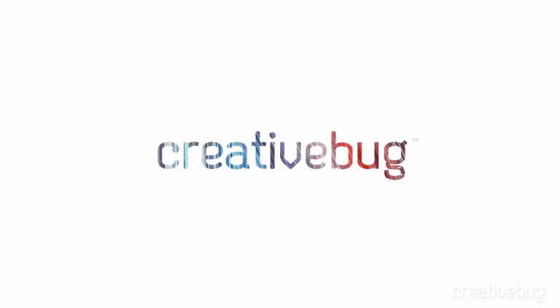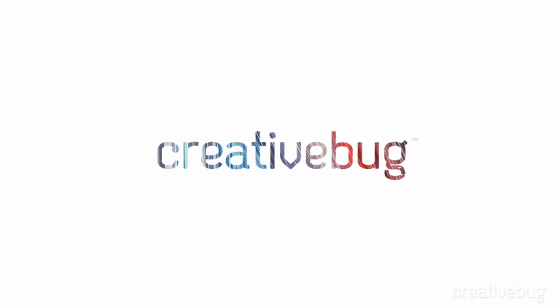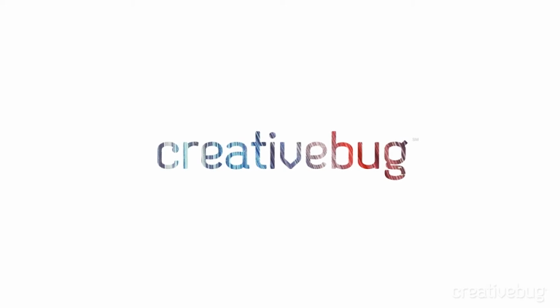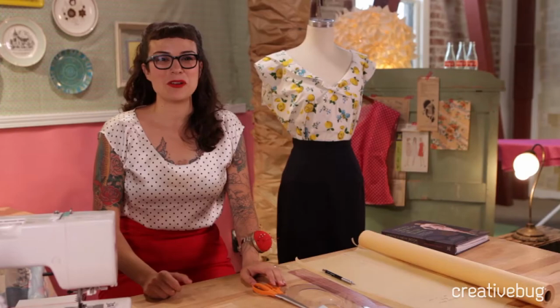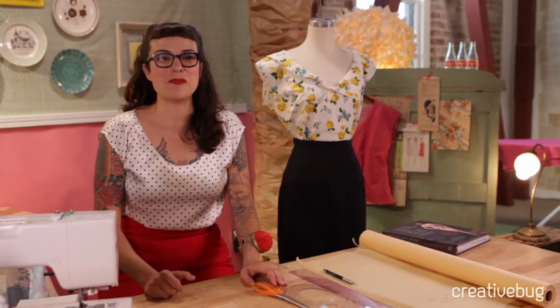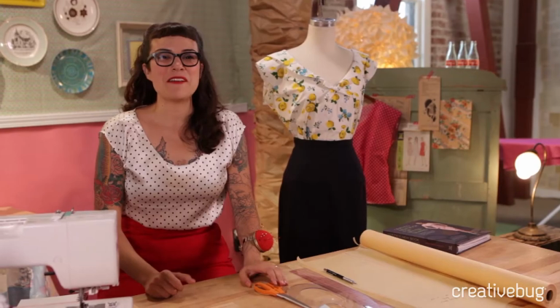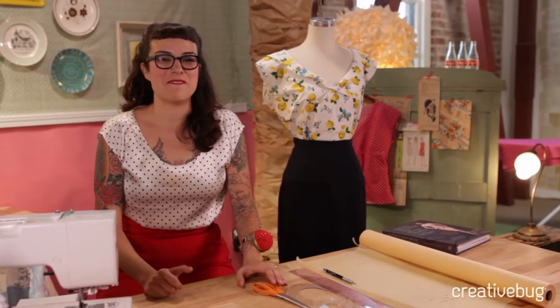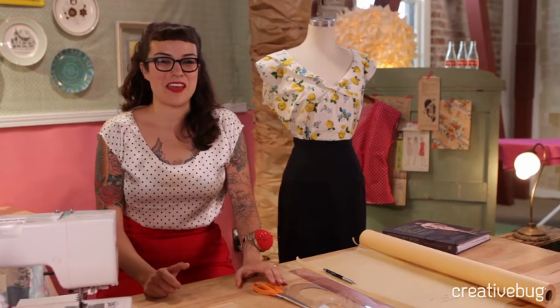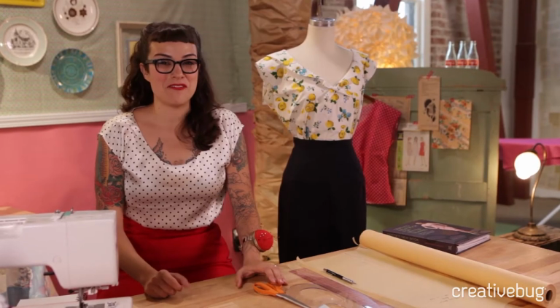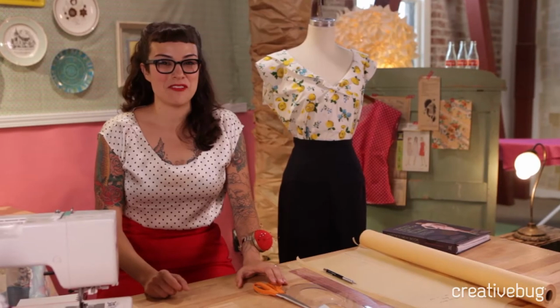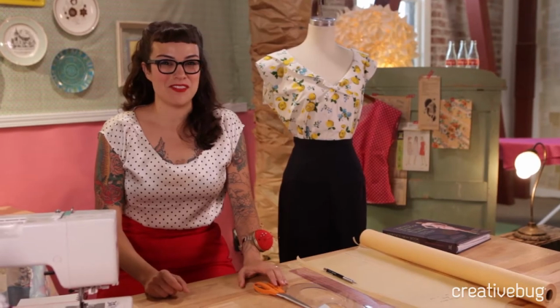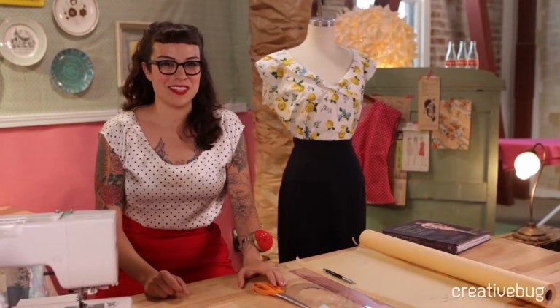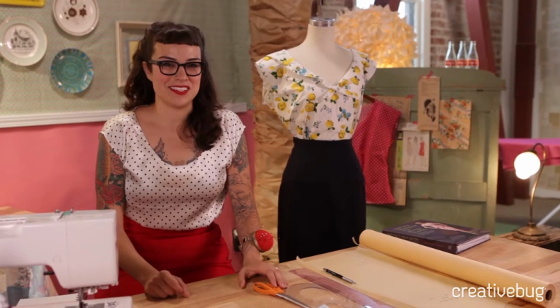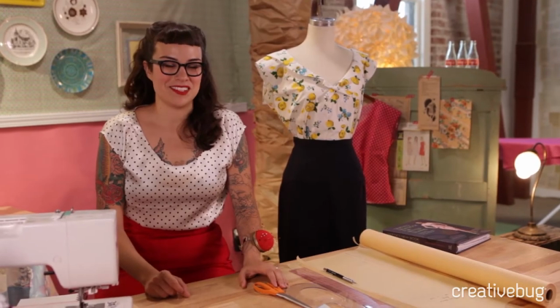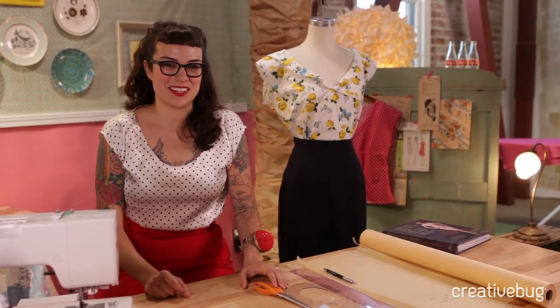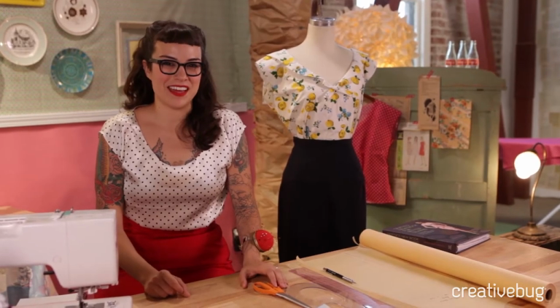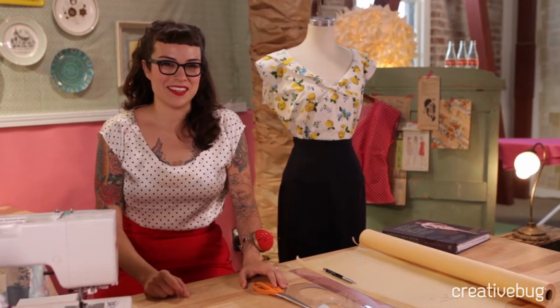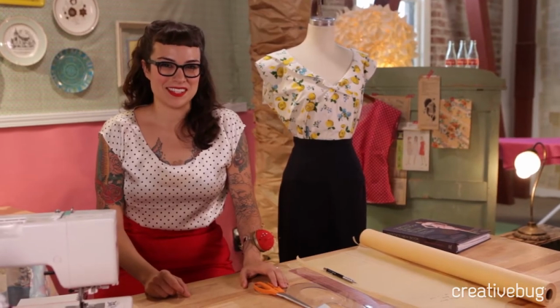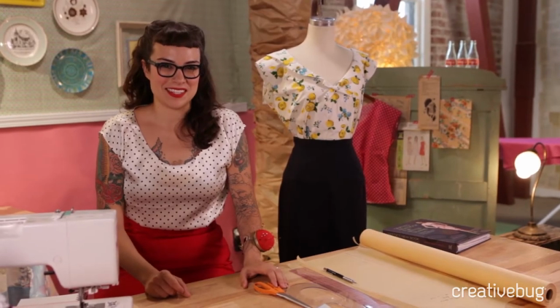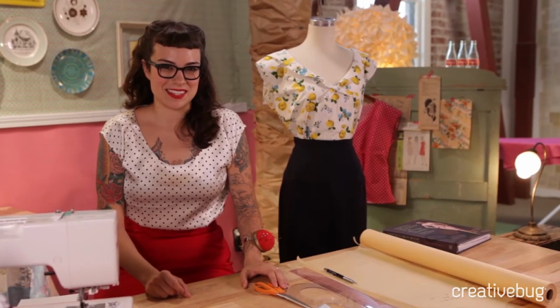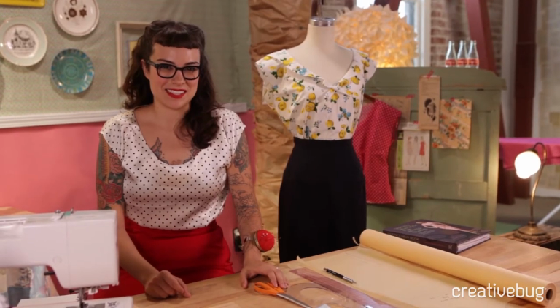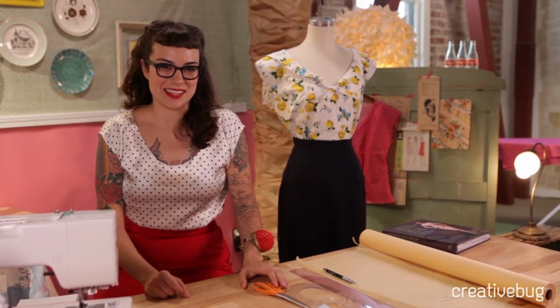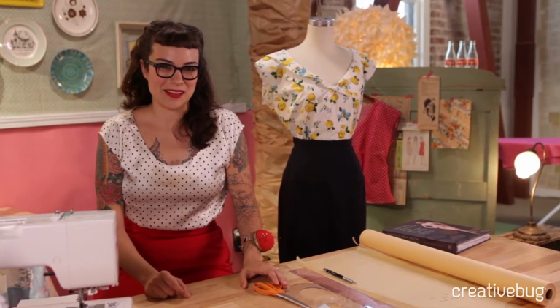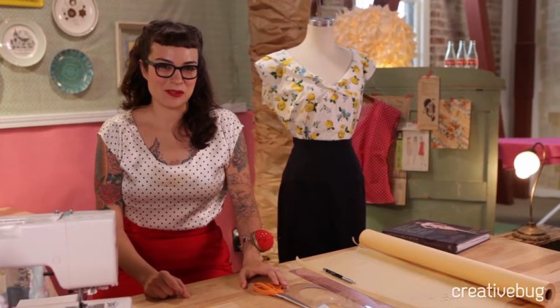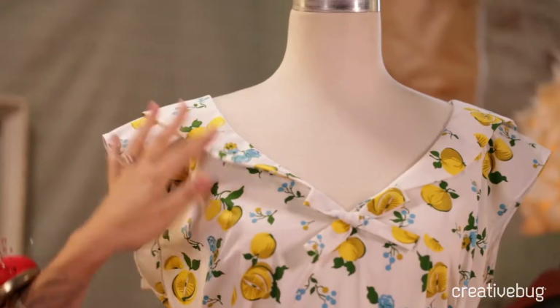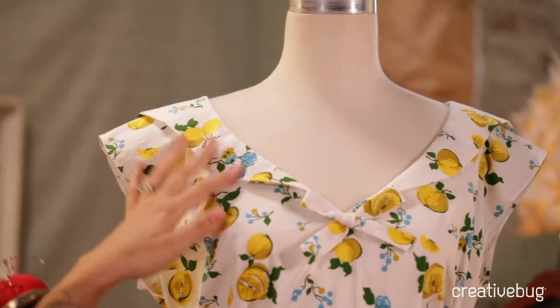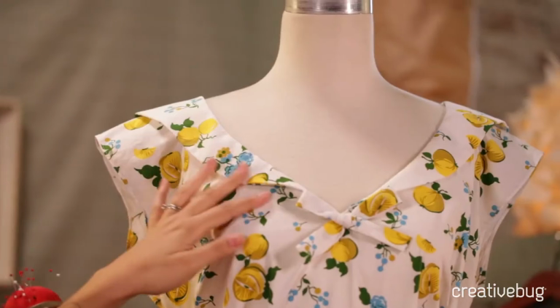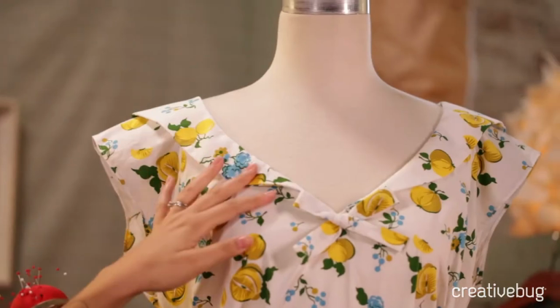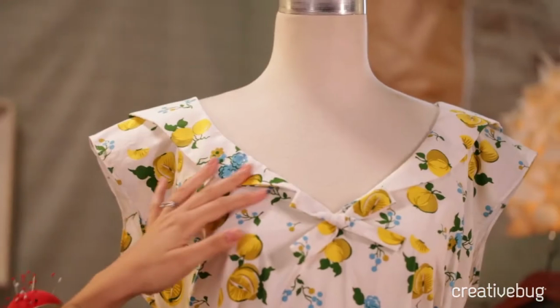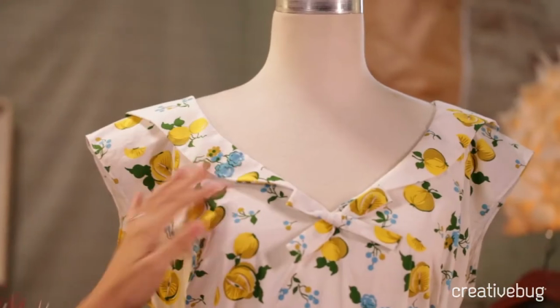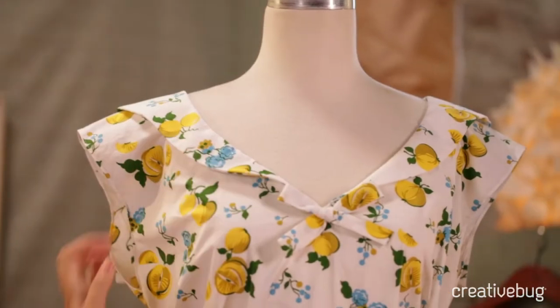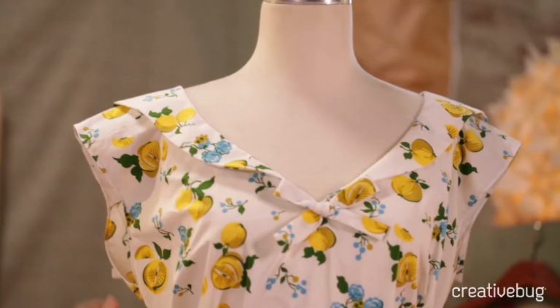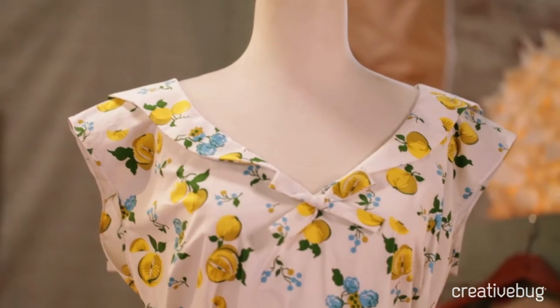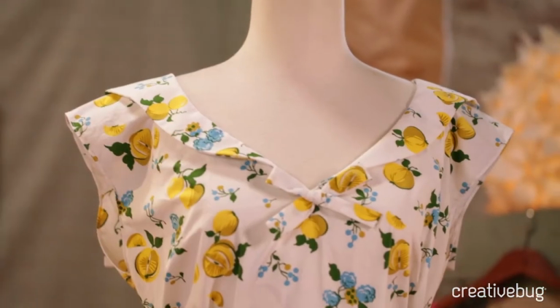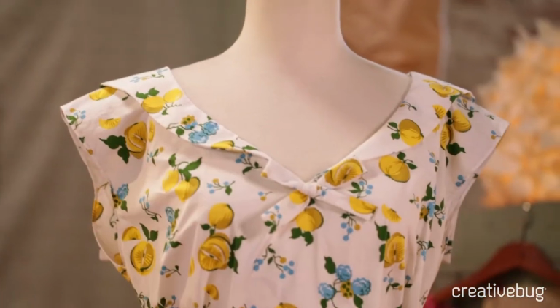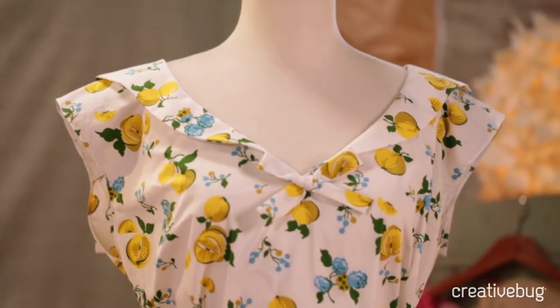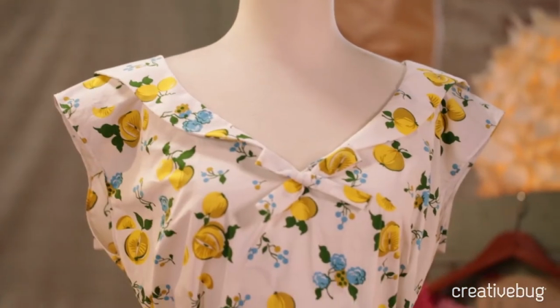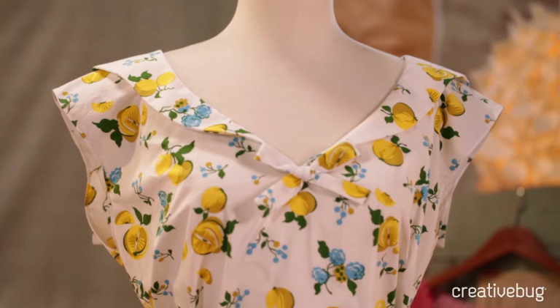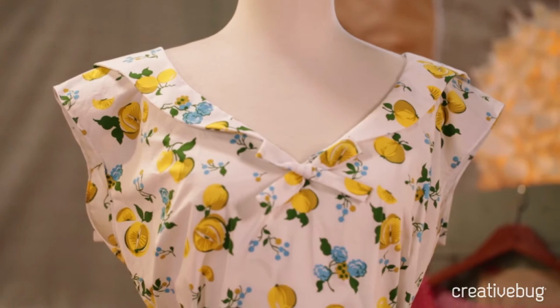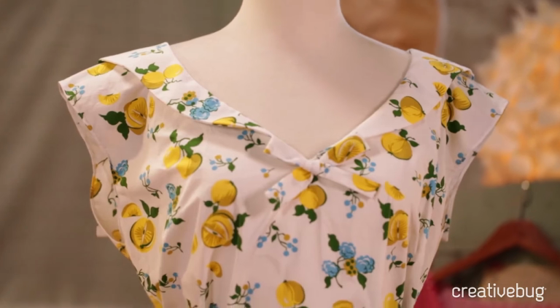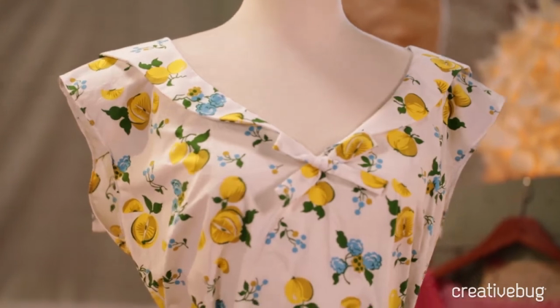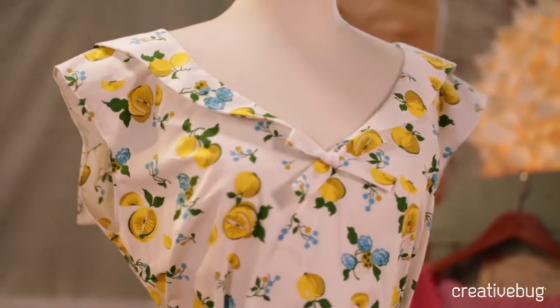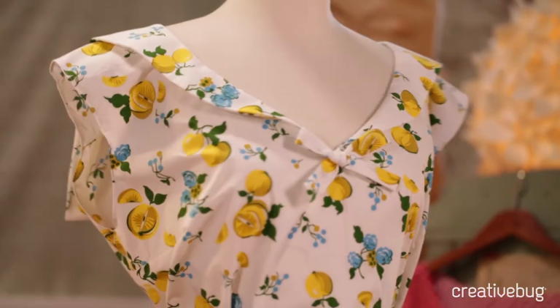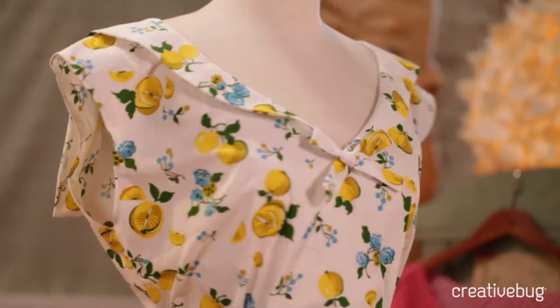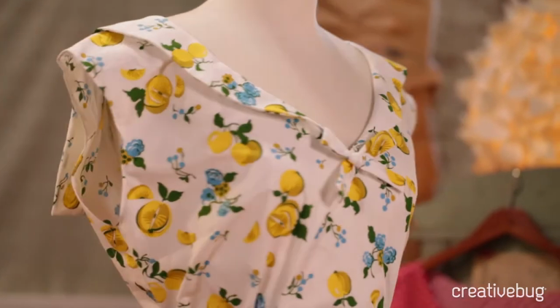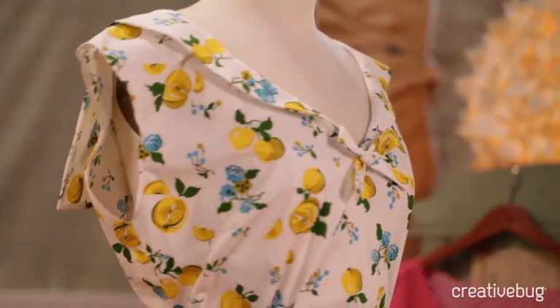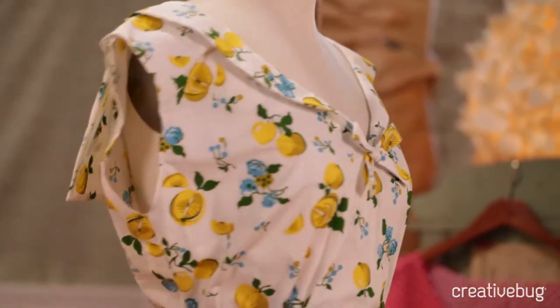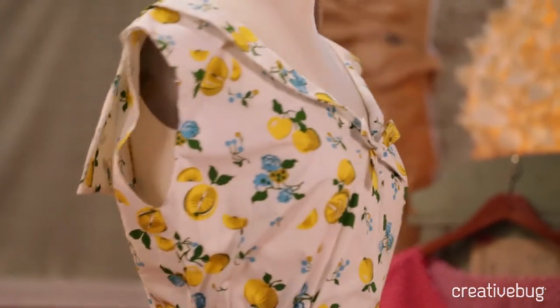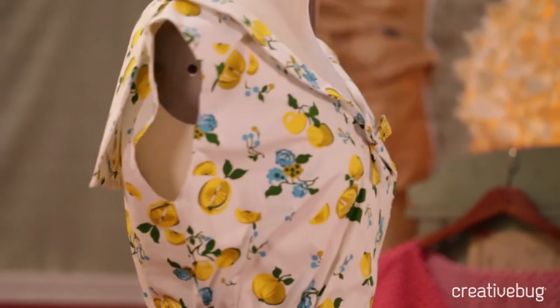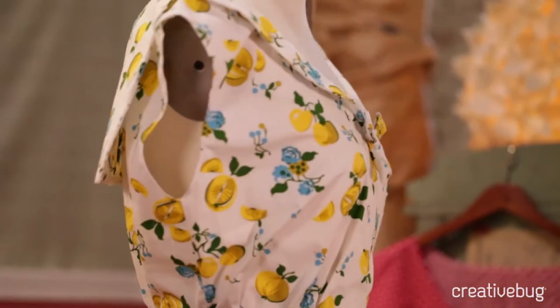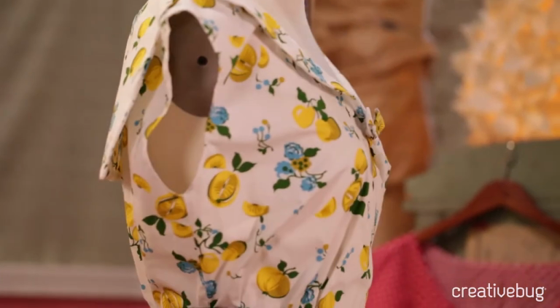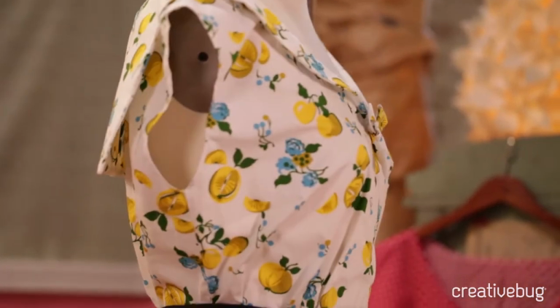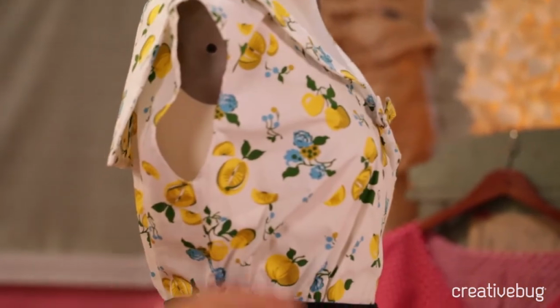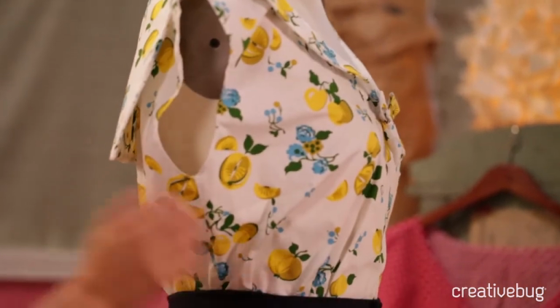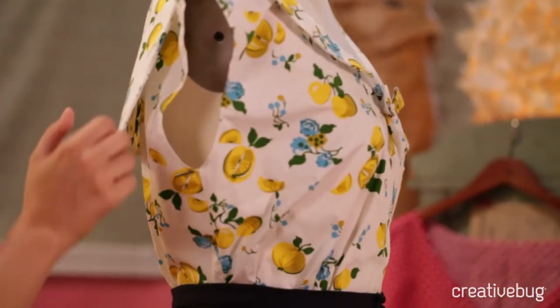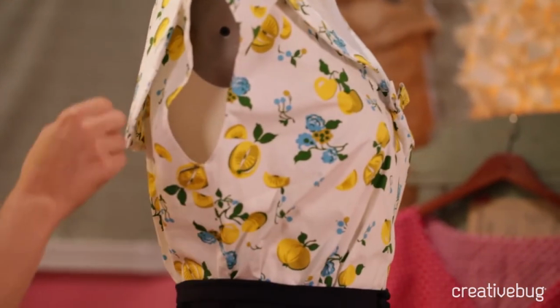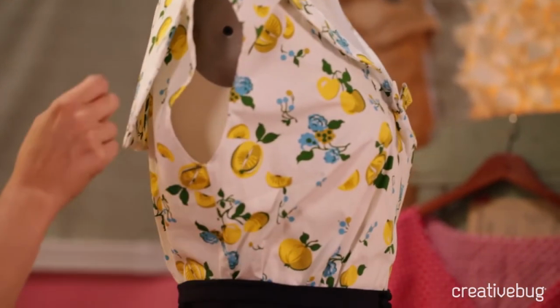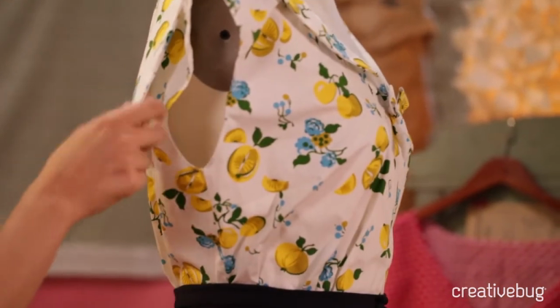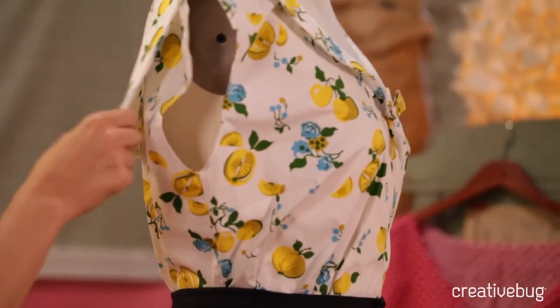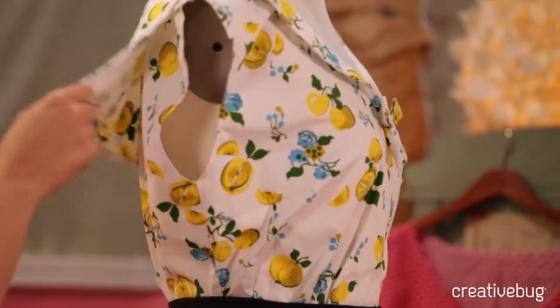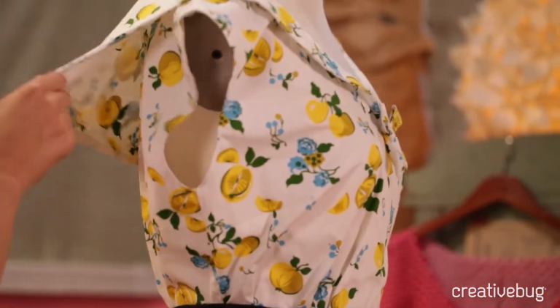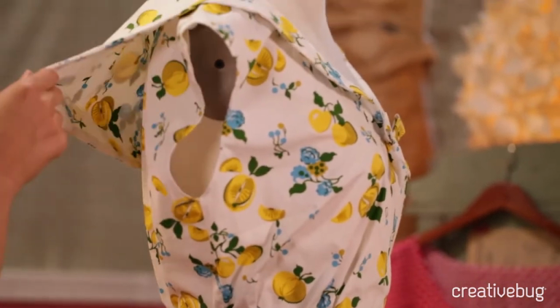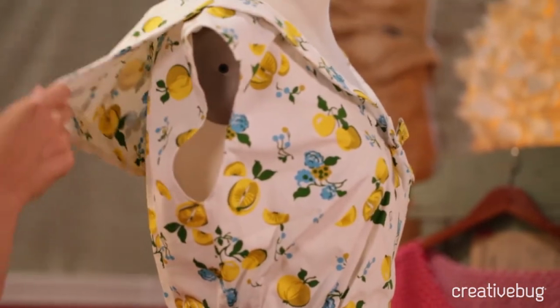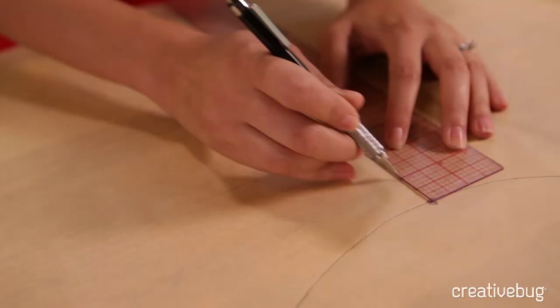One of my favorite vintage styles is the sailor blouse. I love how we see it come up again and again in fashion — it's so classic.